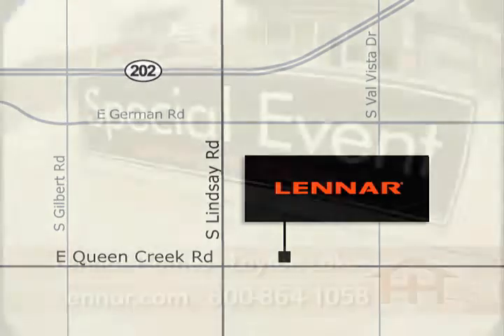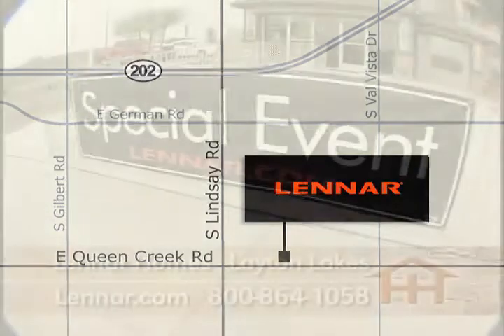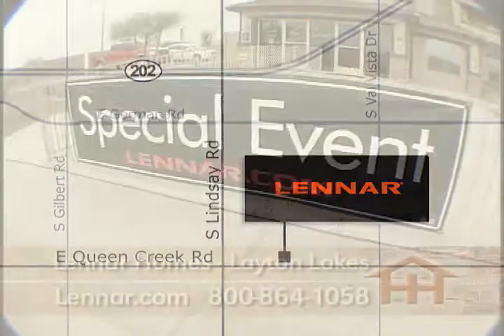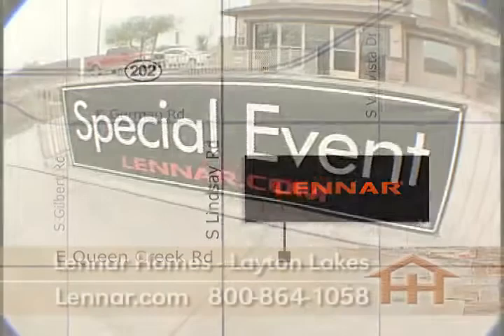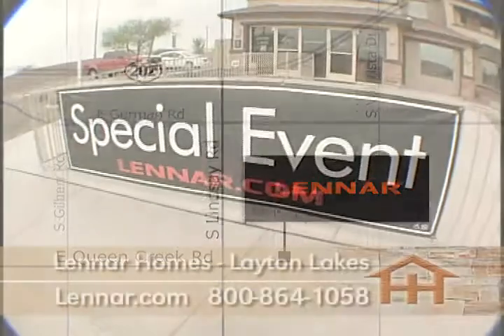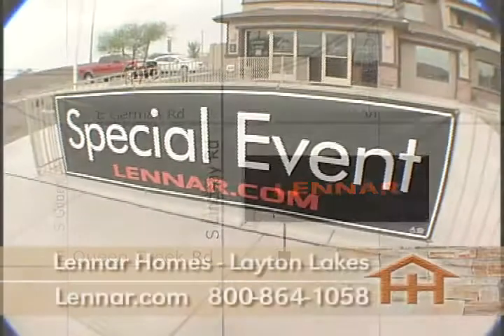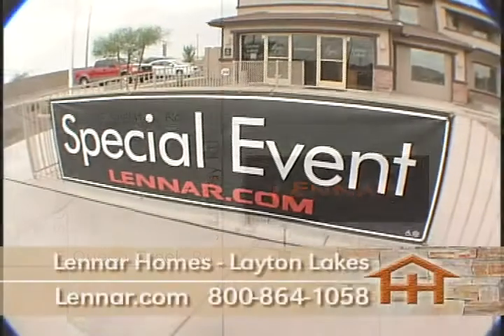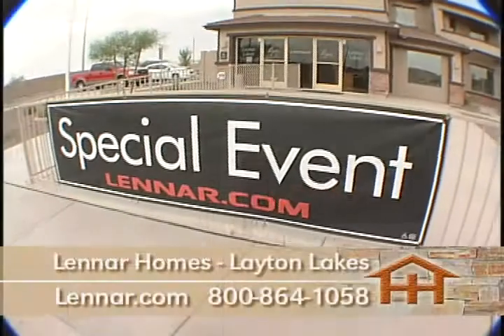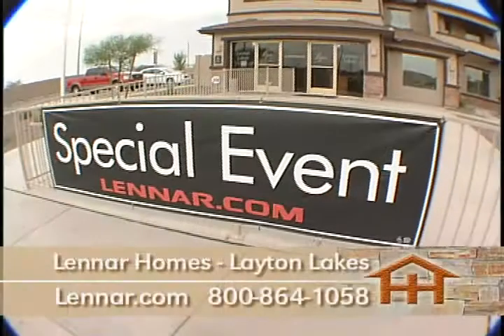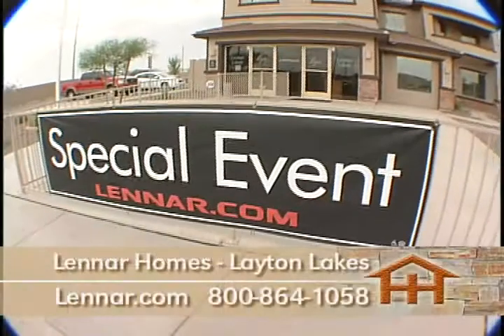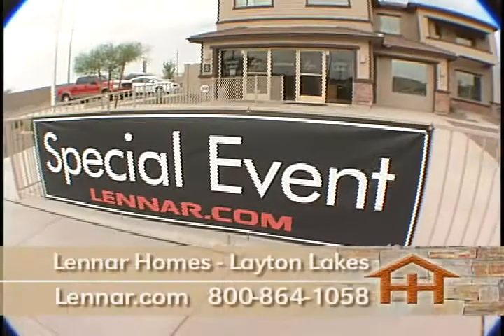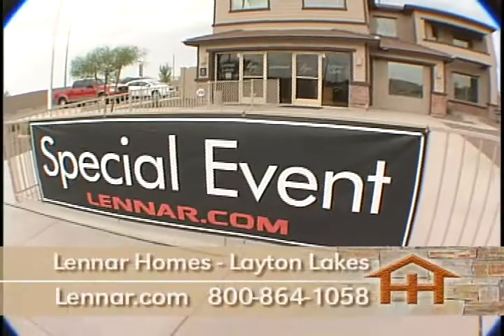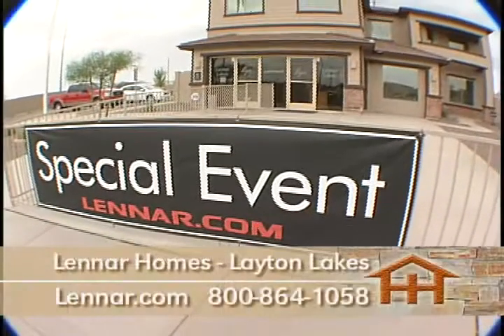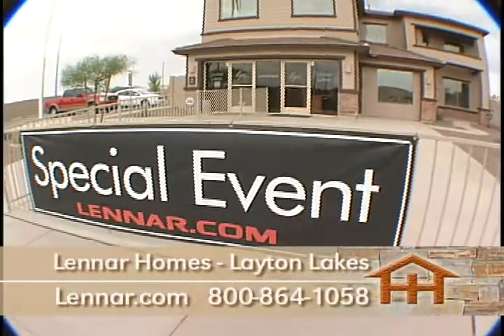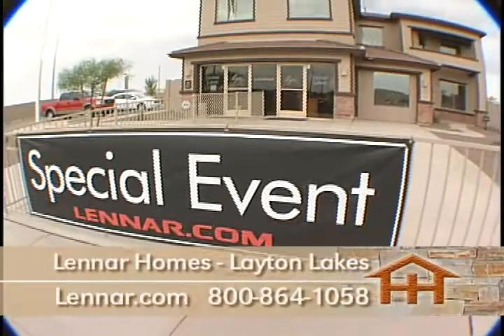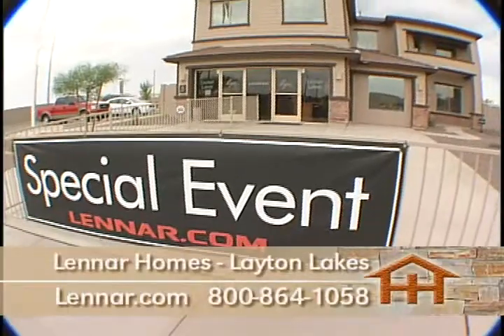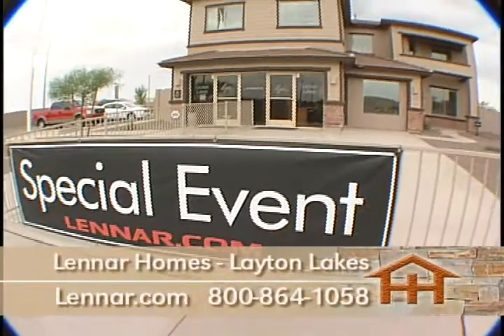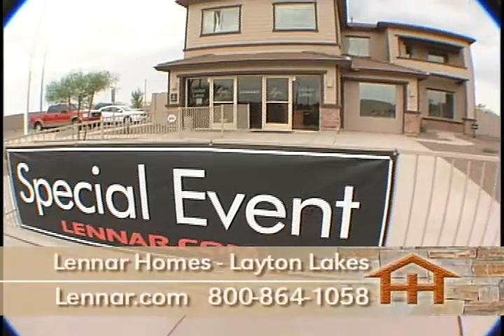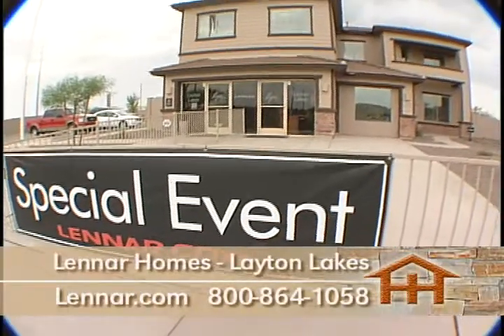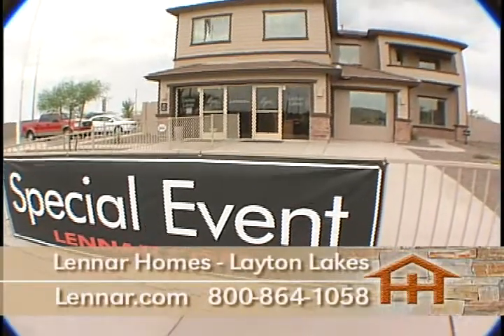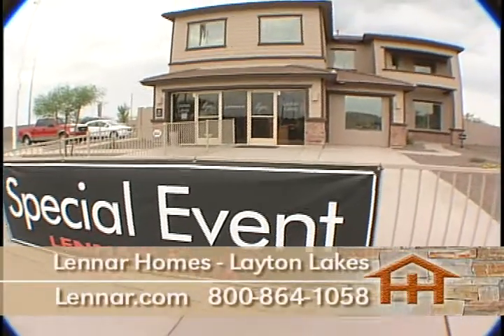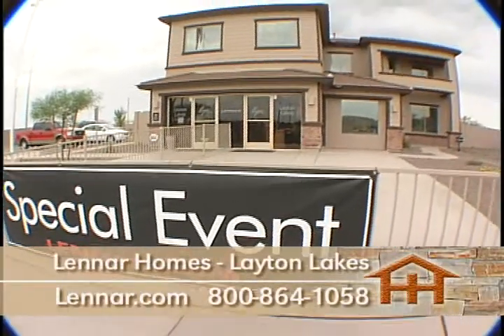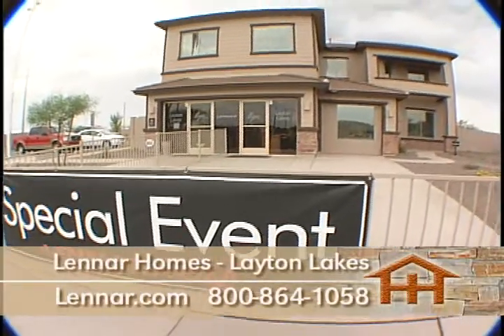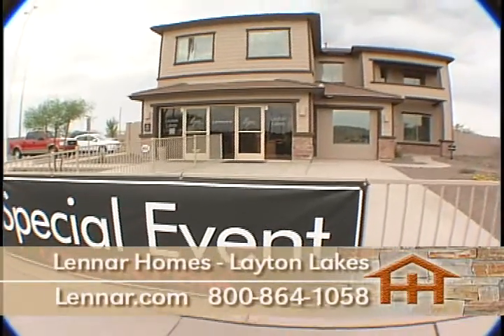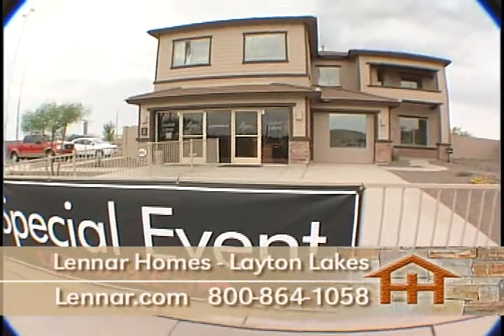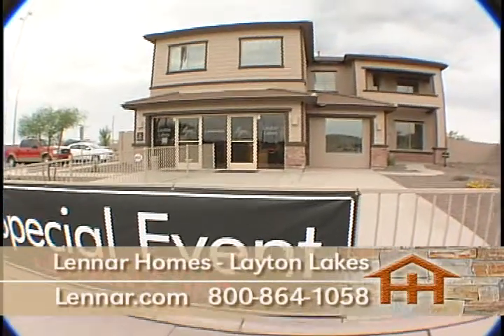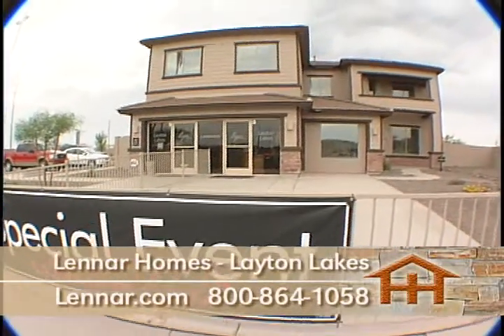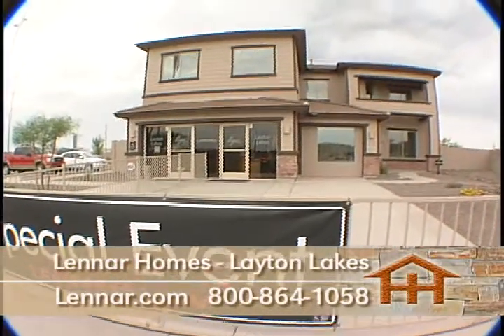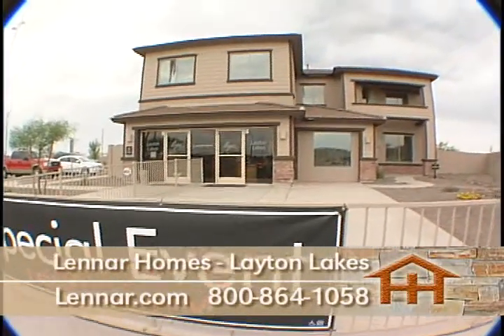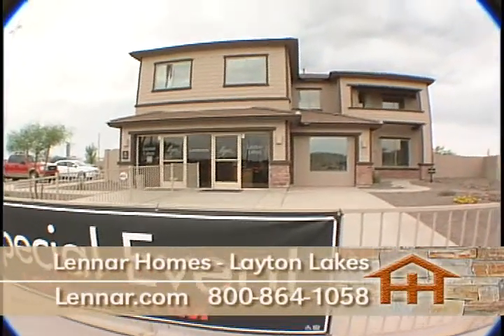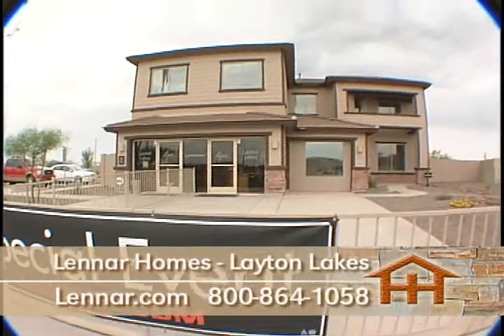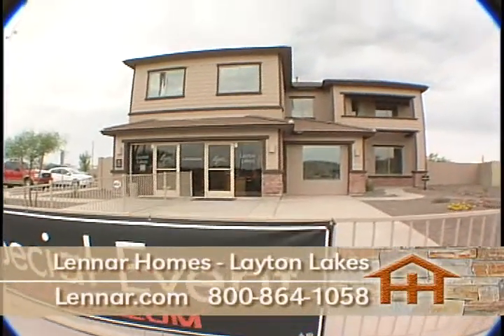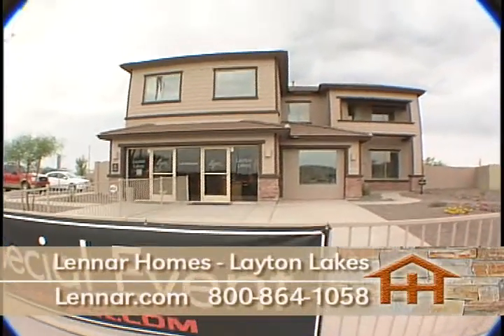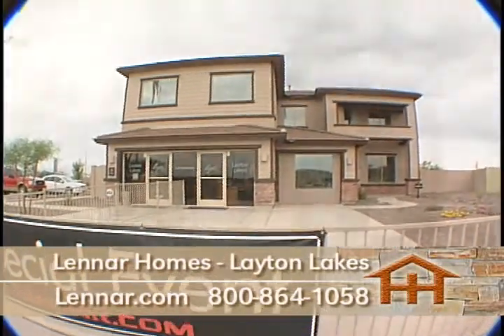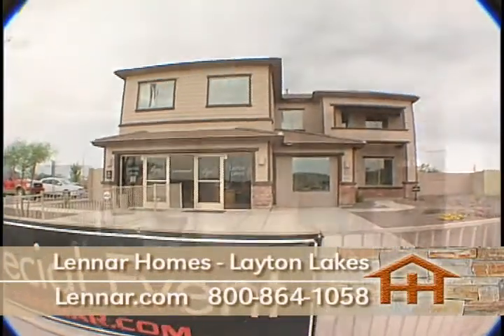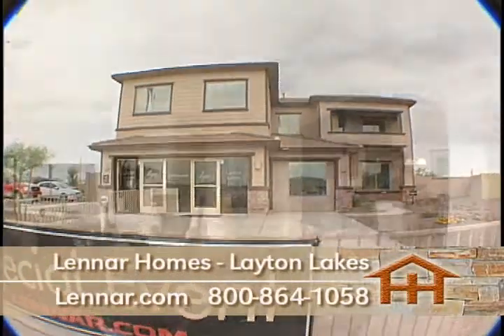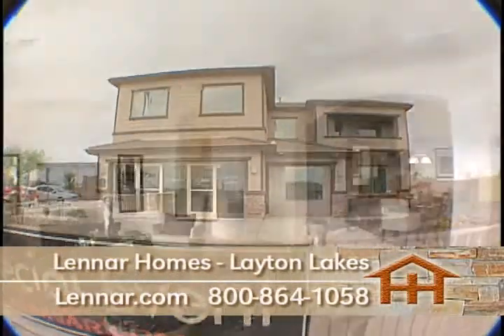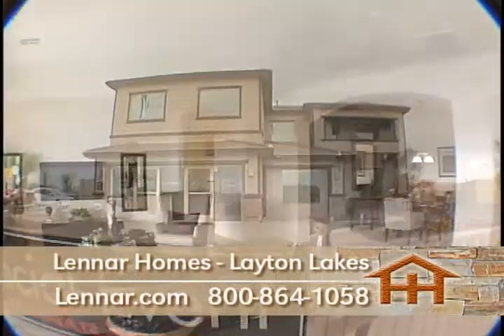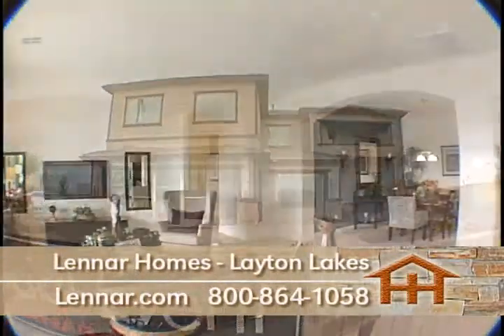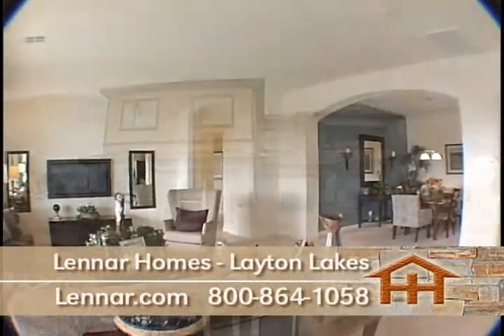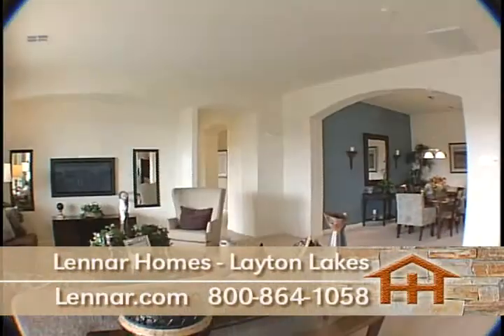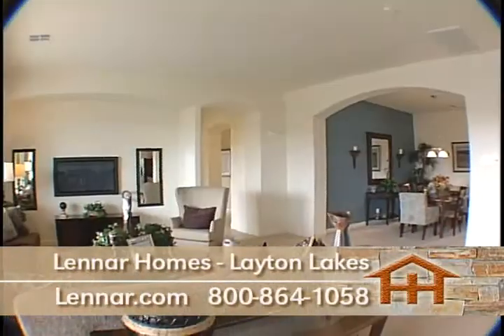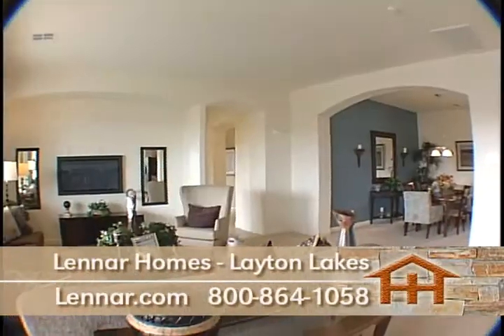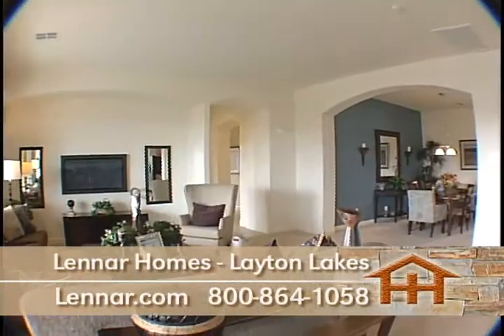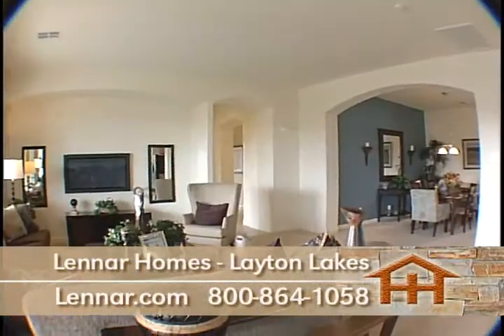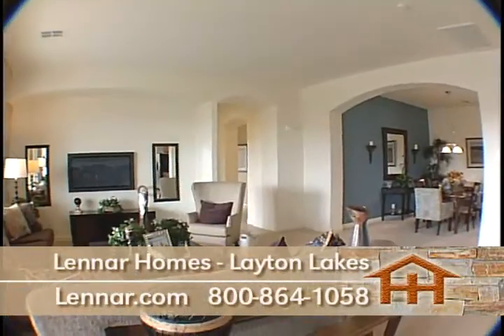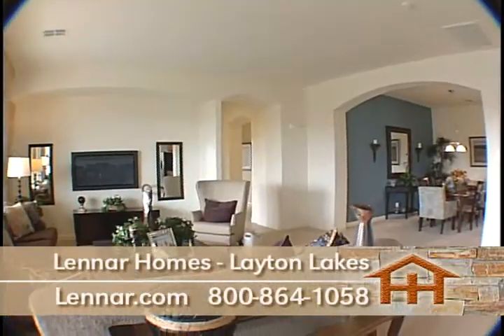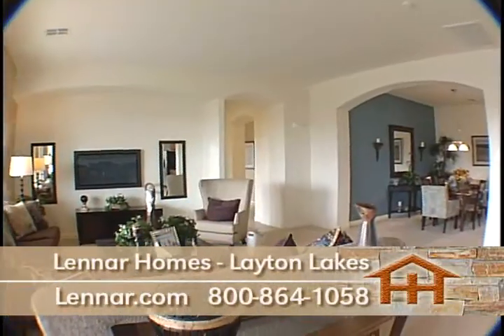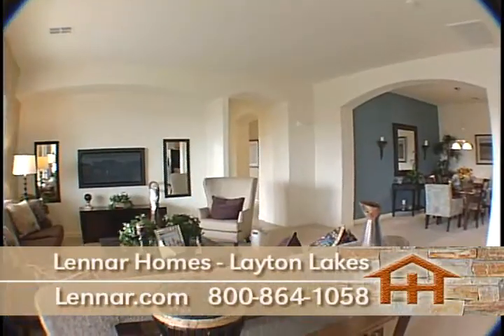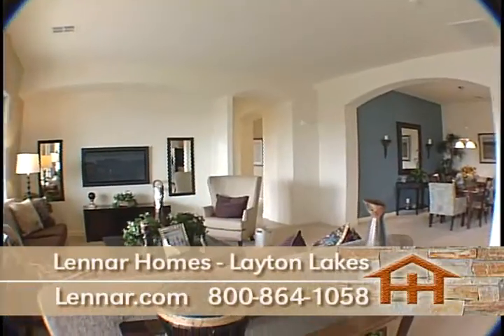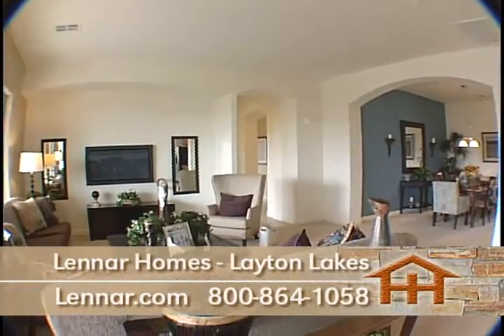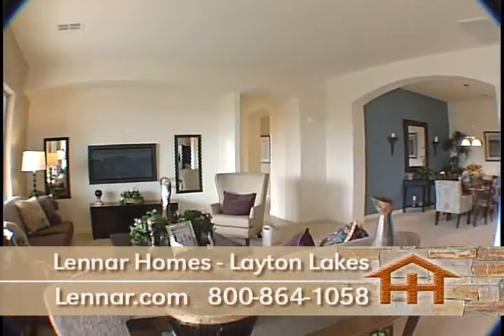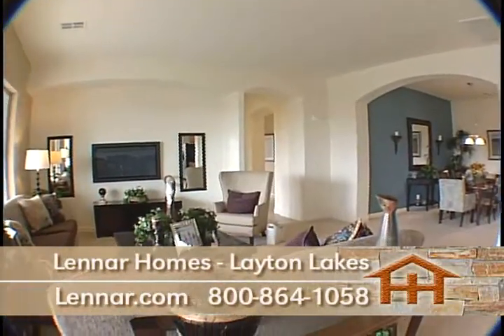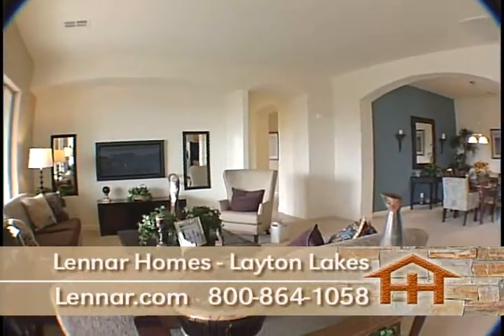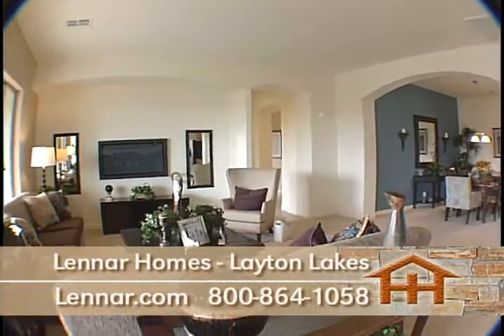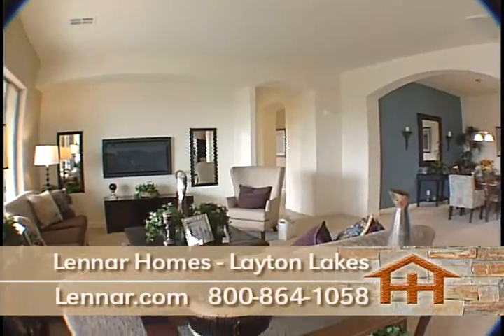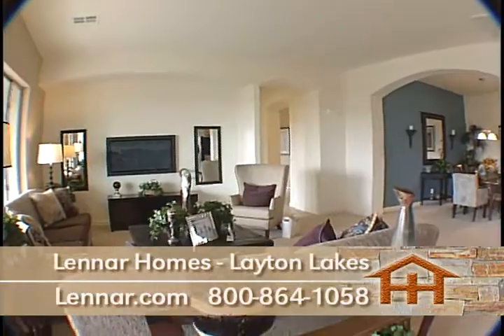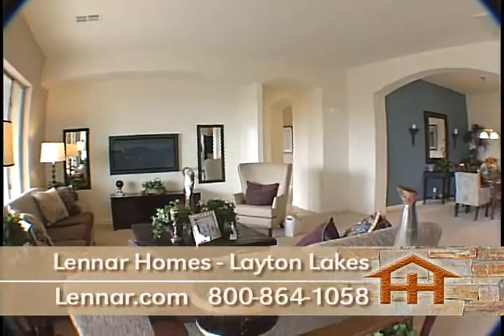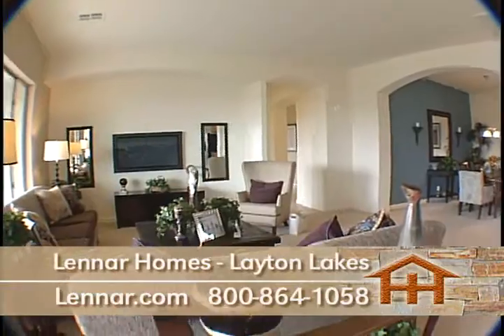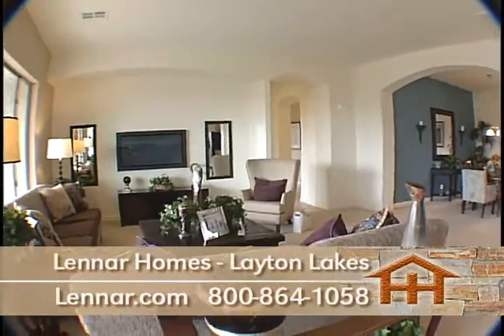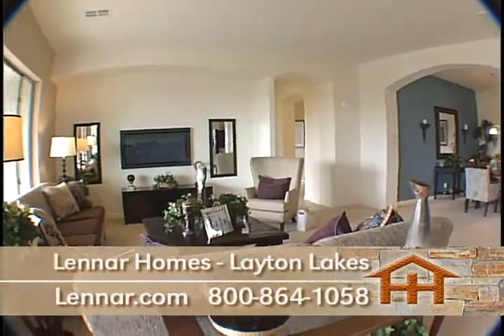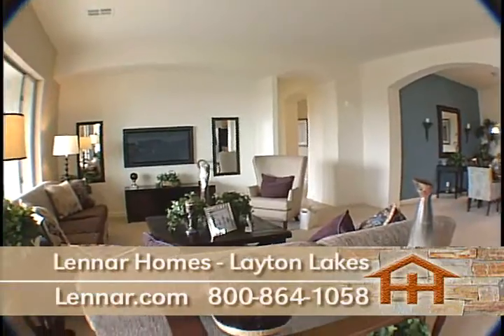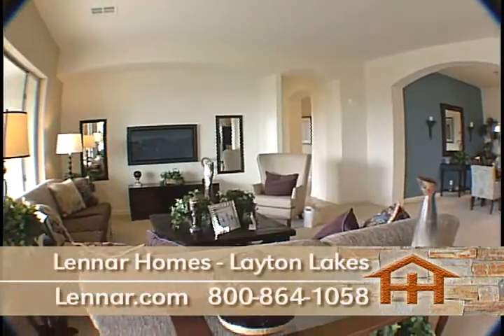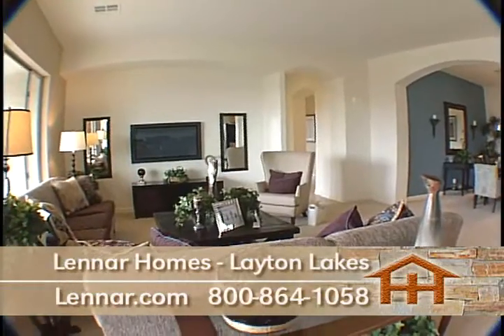For more information, visit their website at Lennar.com or call 800-864-1058.